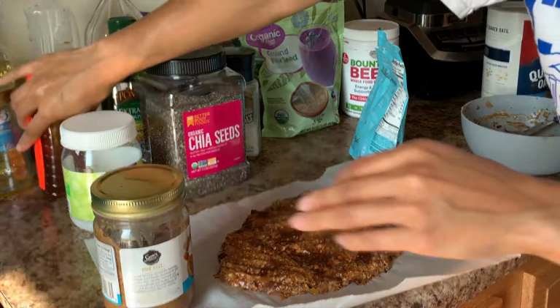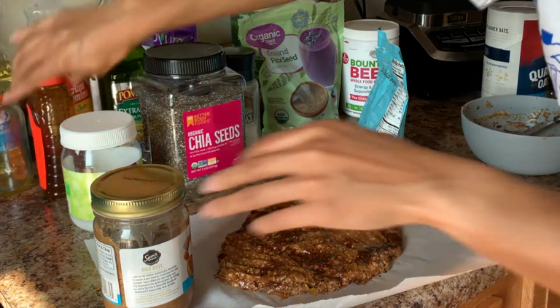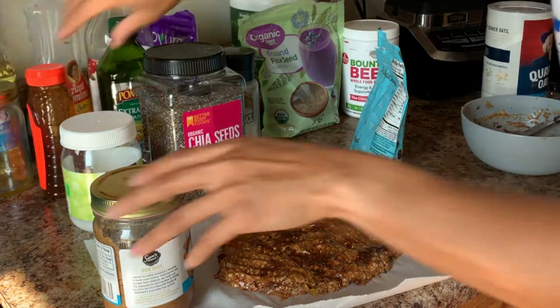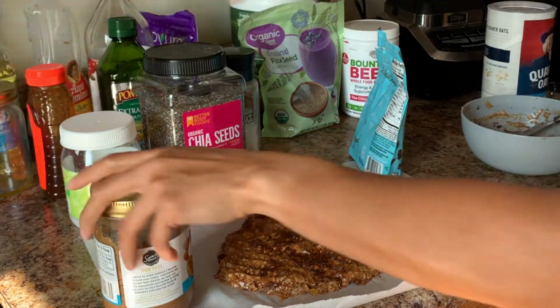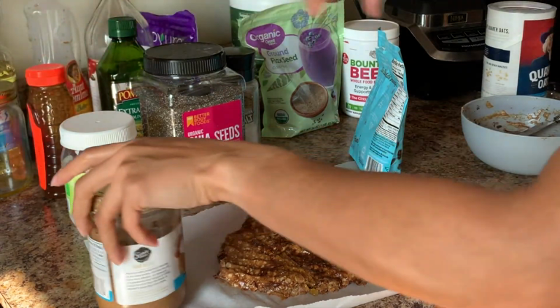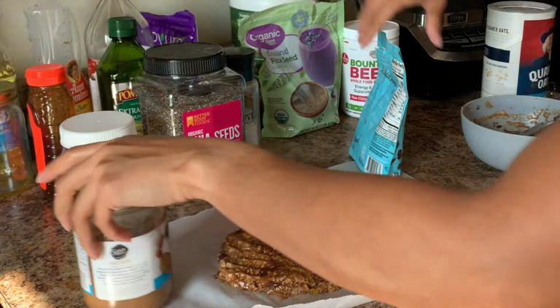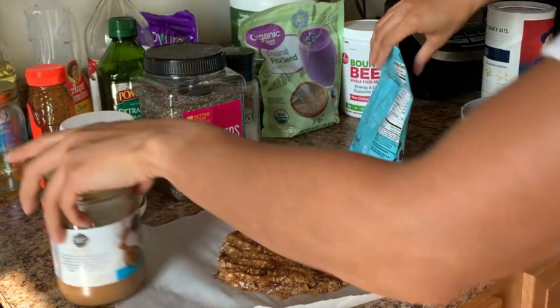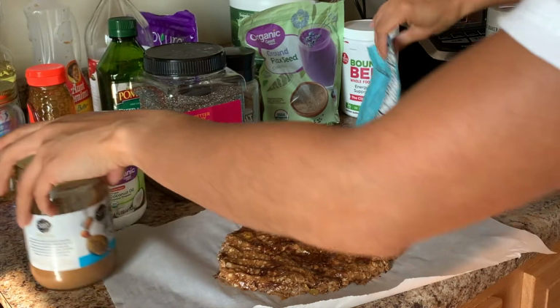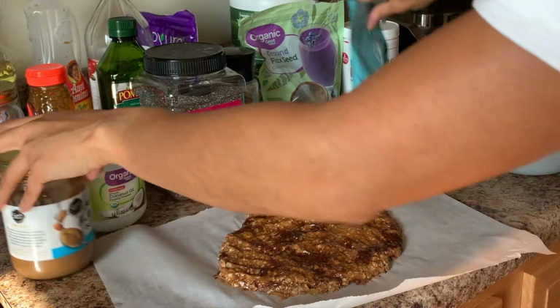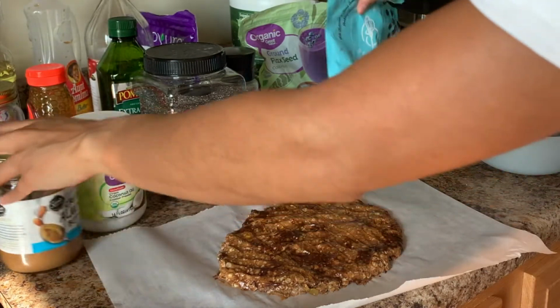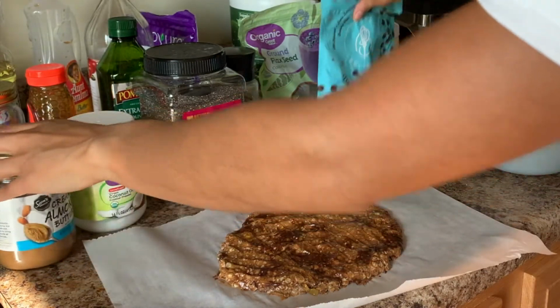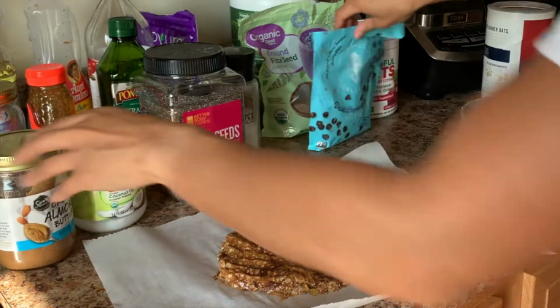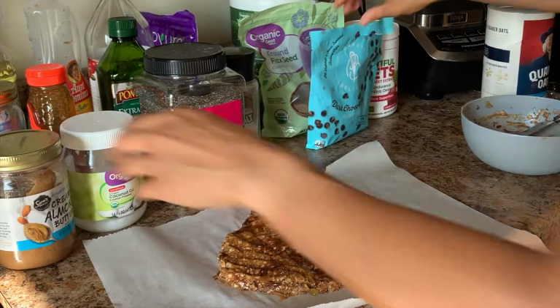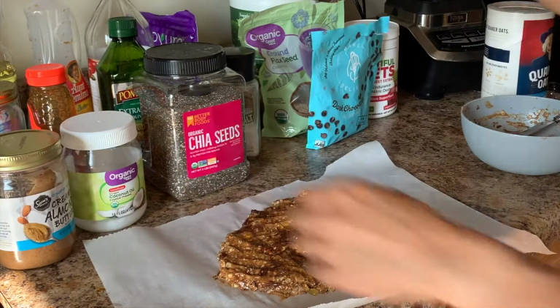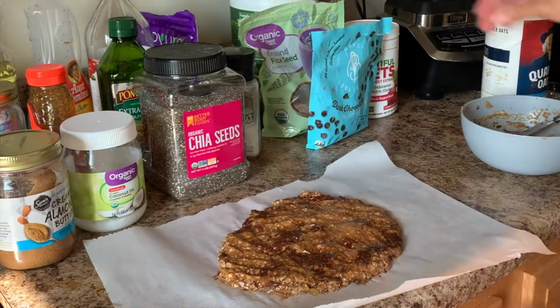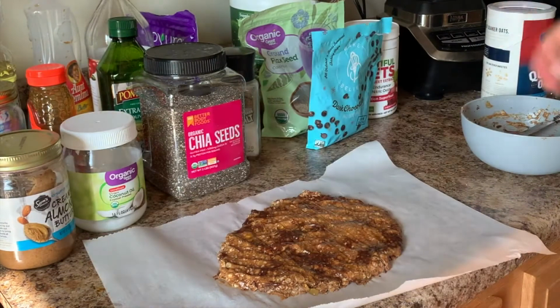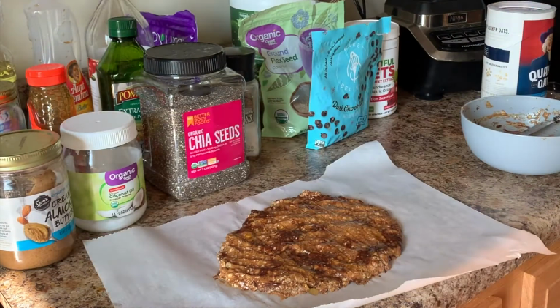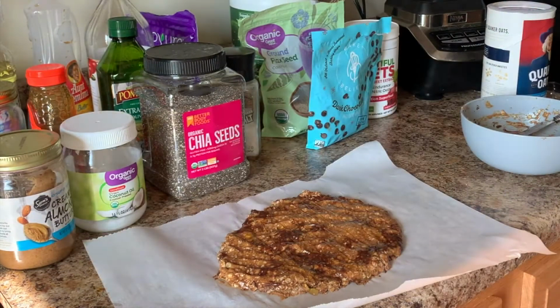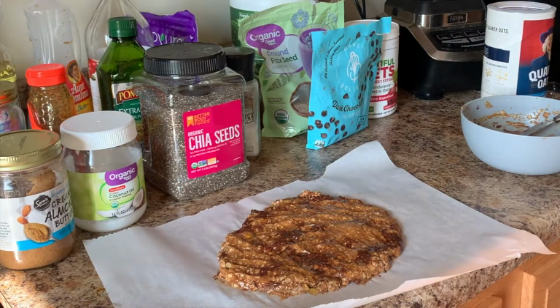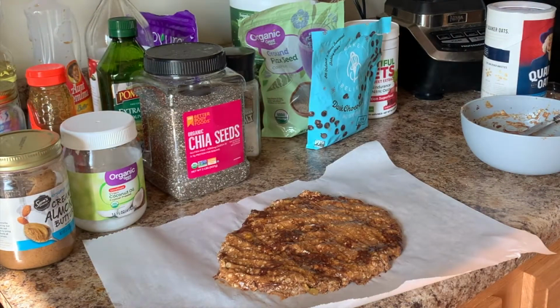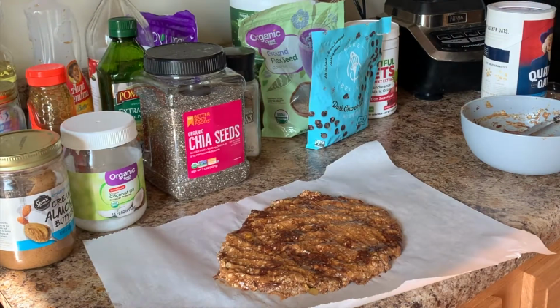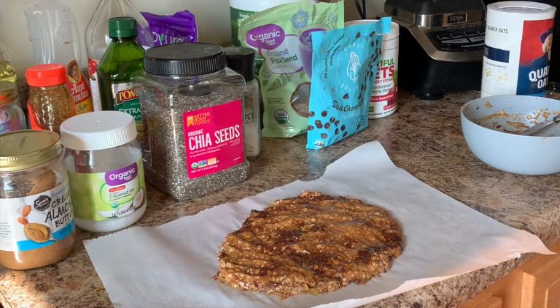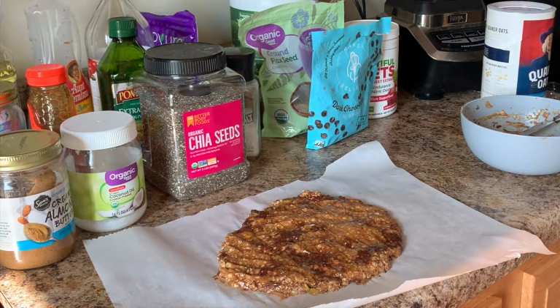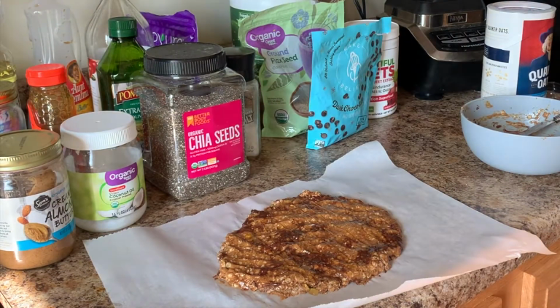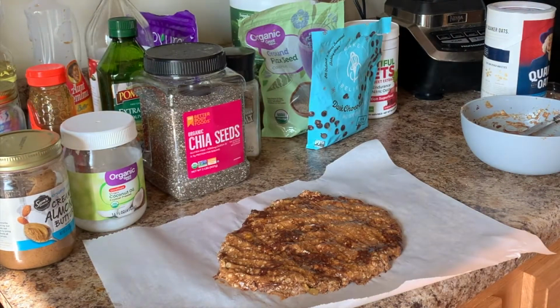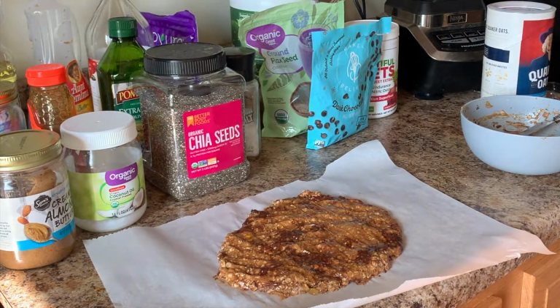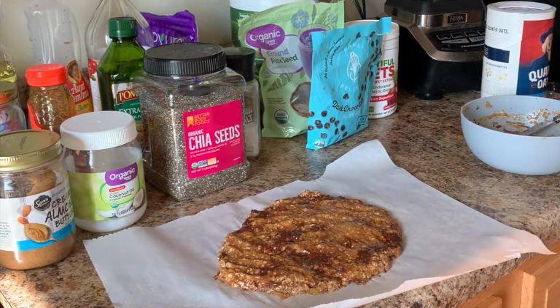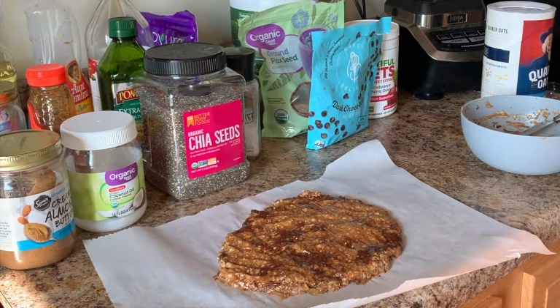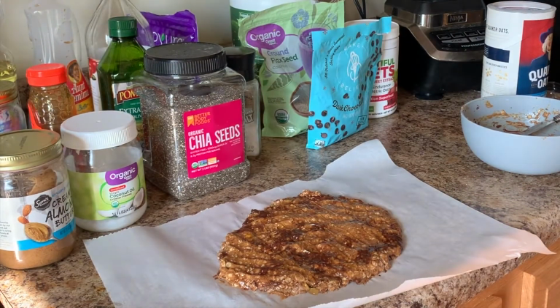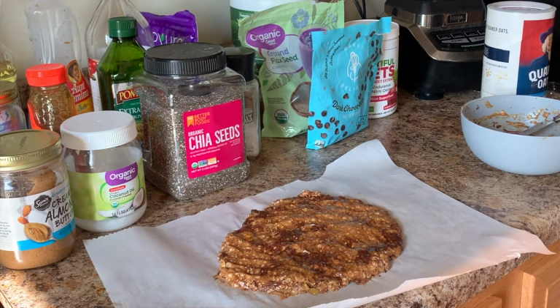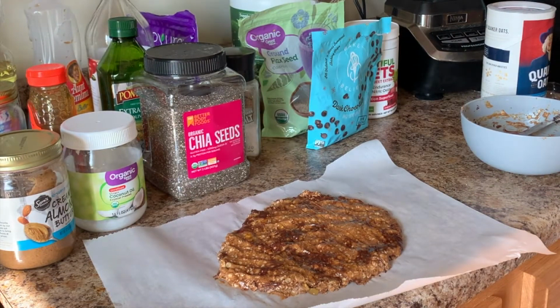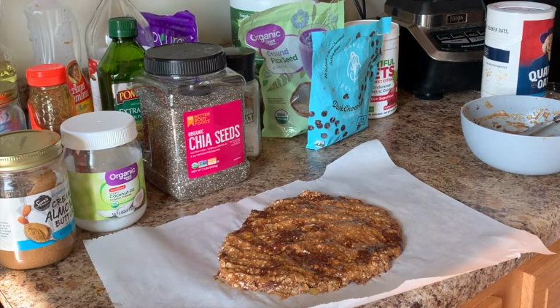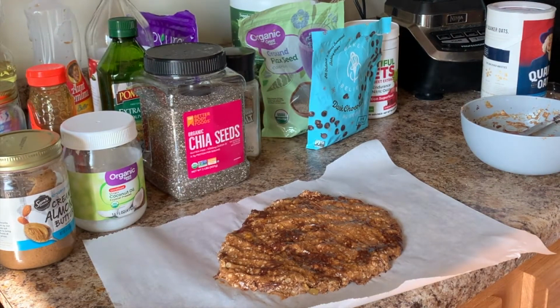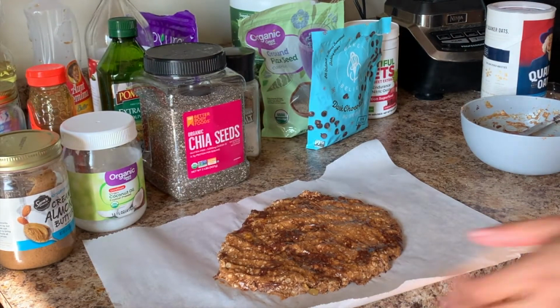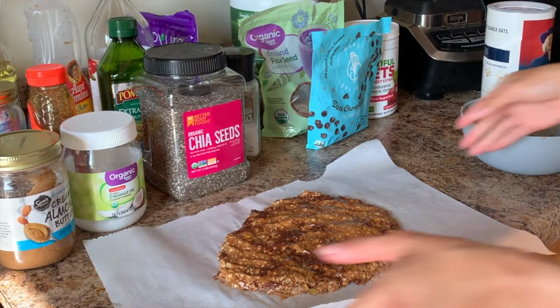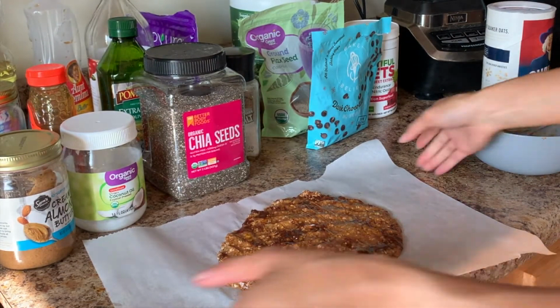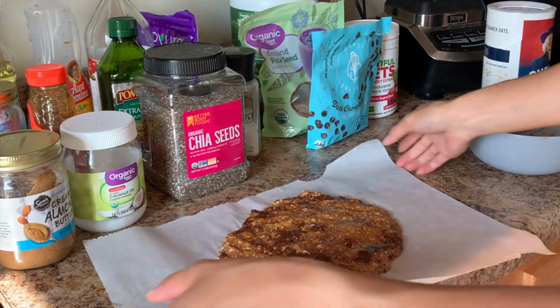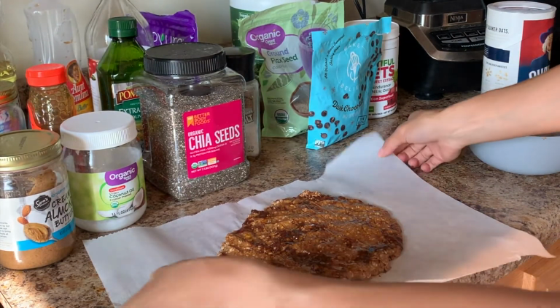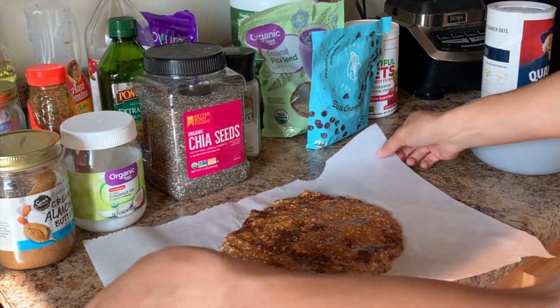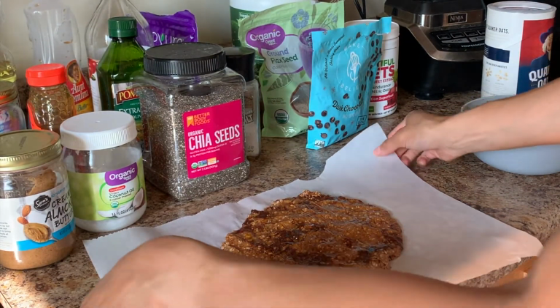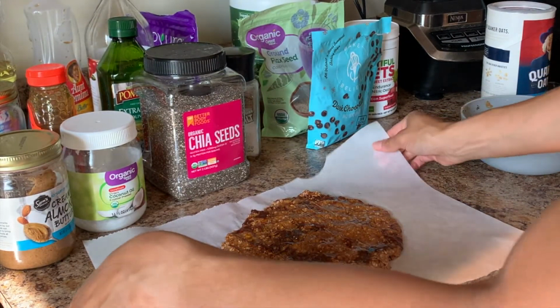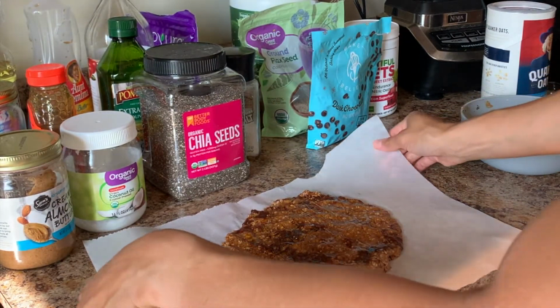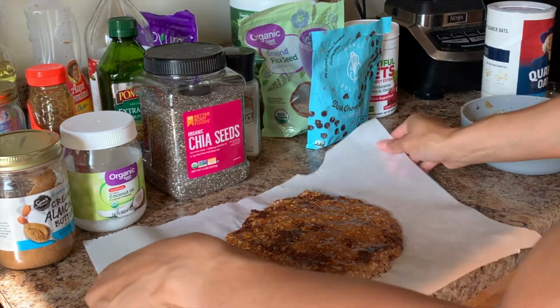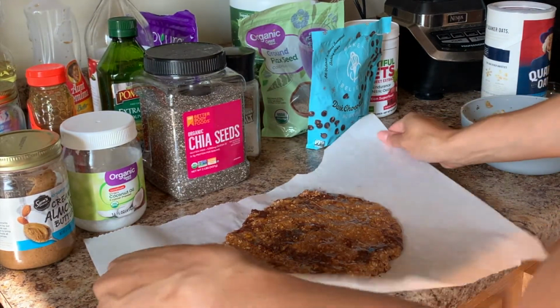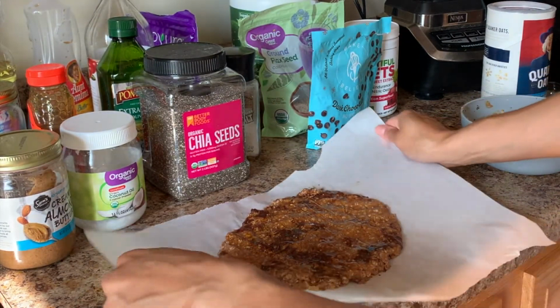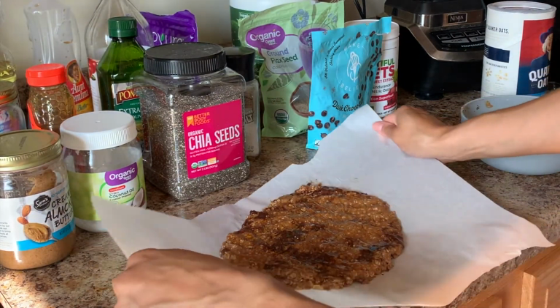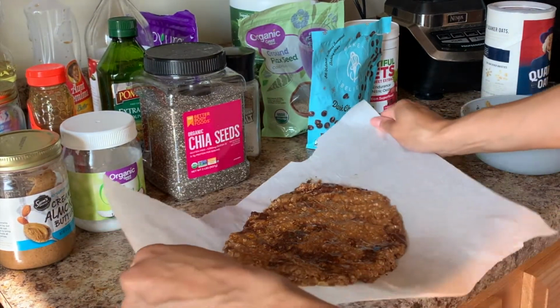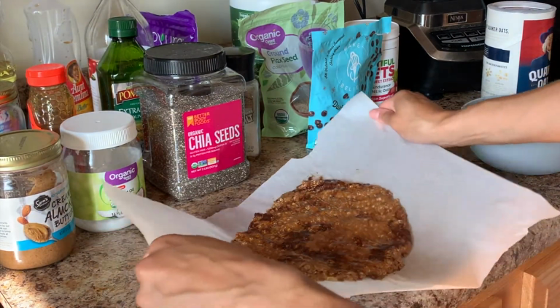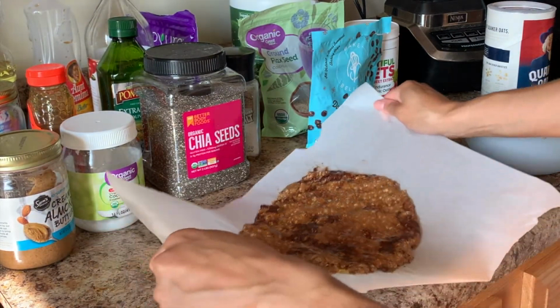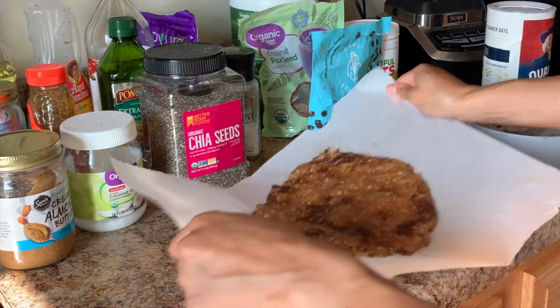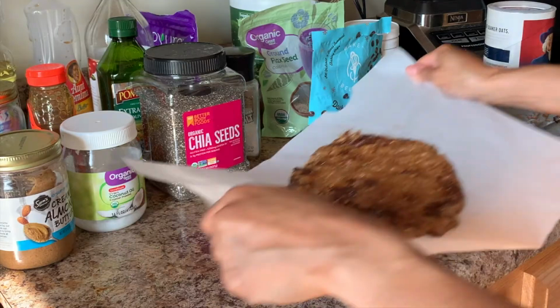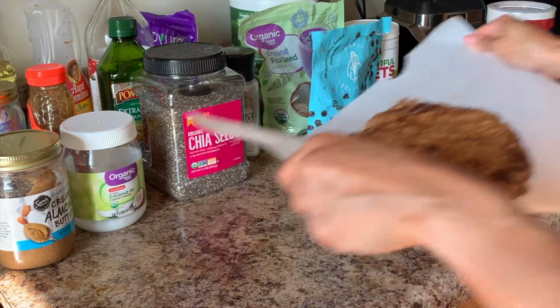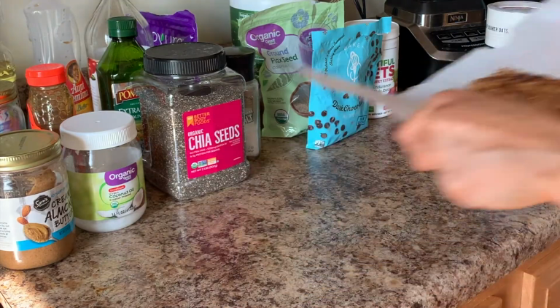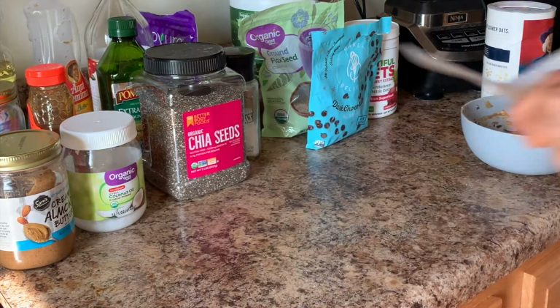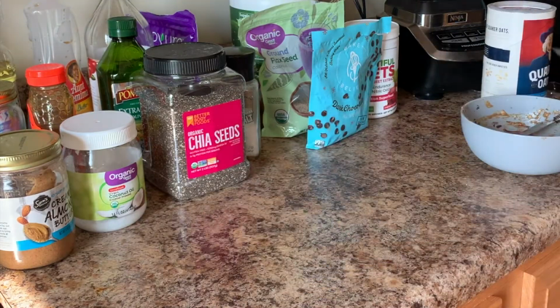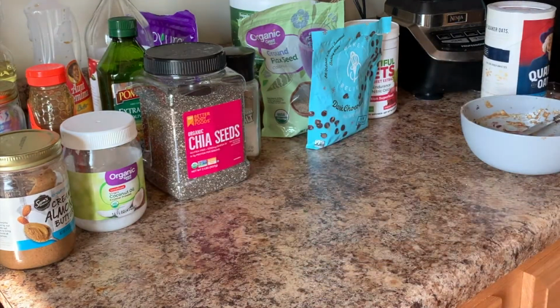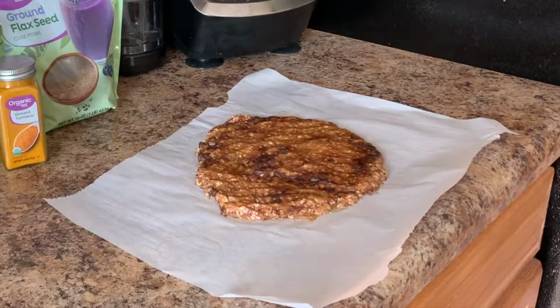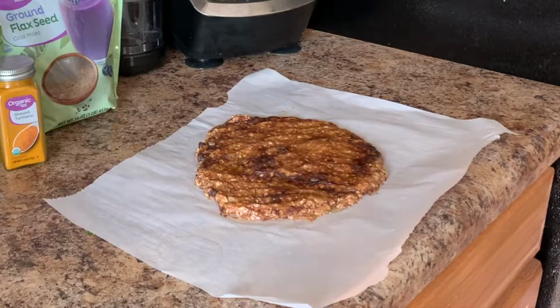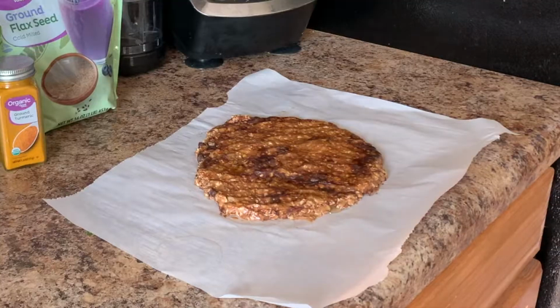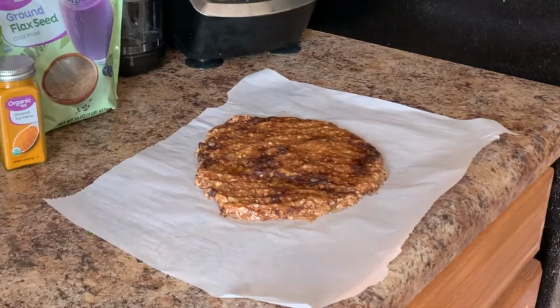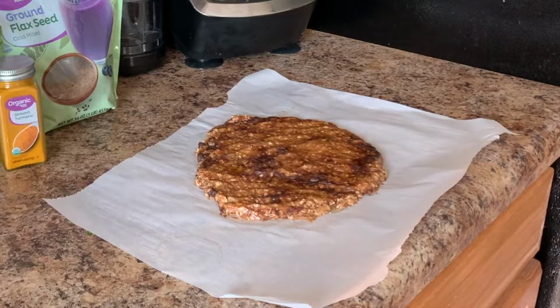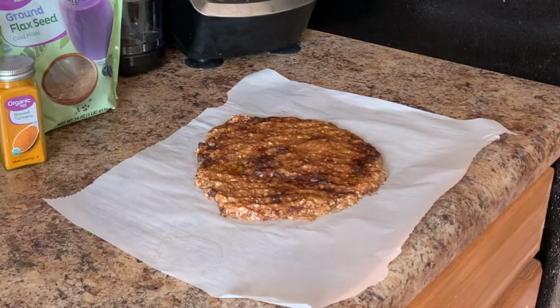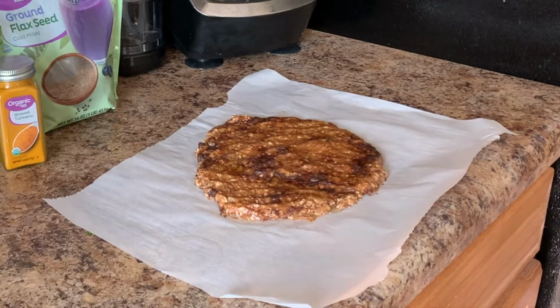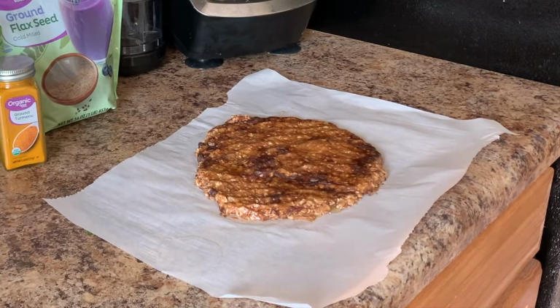I'm adding more honey because like I told you guys, it definitely wasn't sweet enough, so I wanted to sweeten it up just a little bit. Now we're going to pop it in the refrigerator and let it solidify.